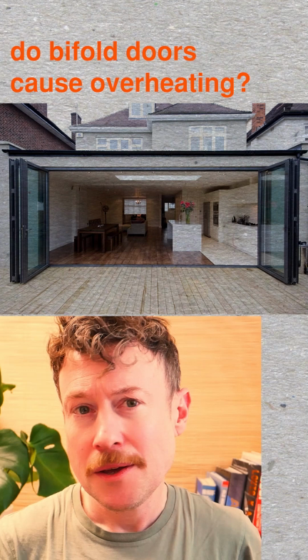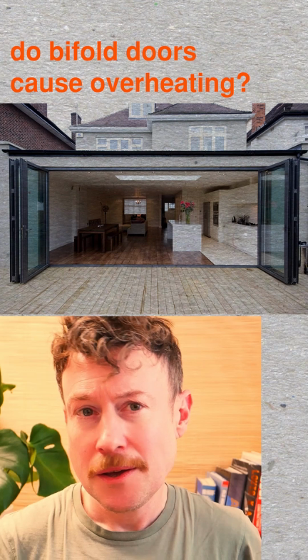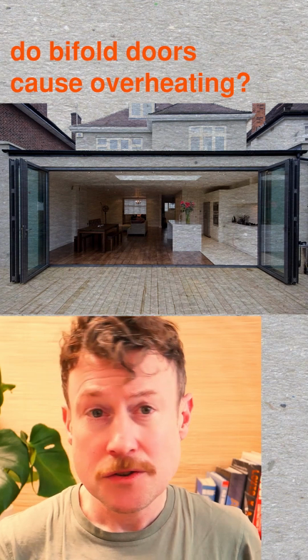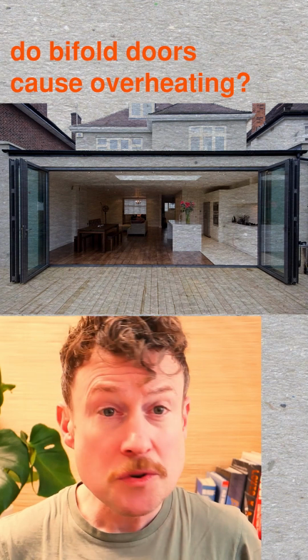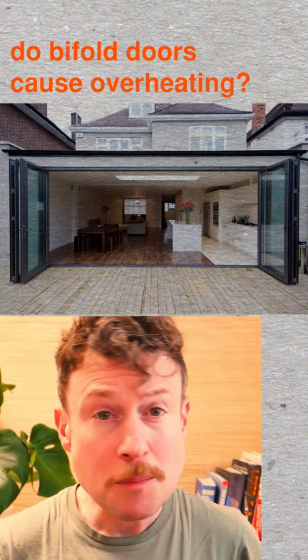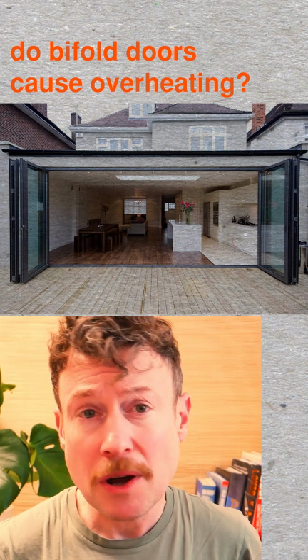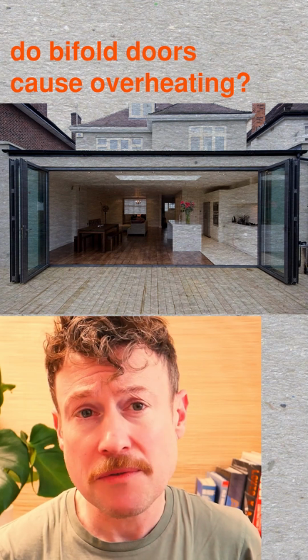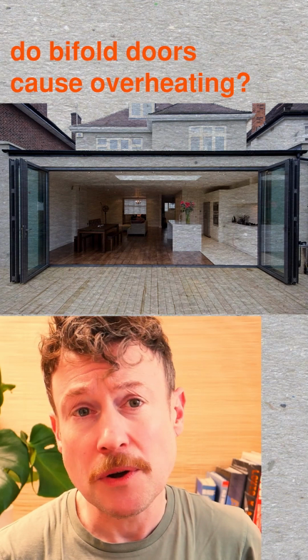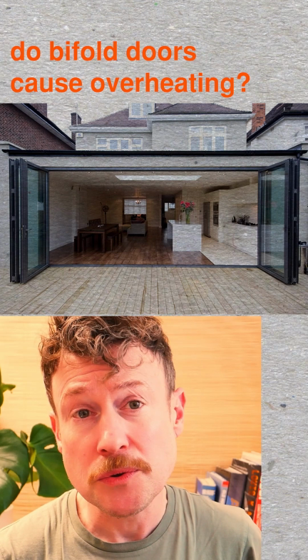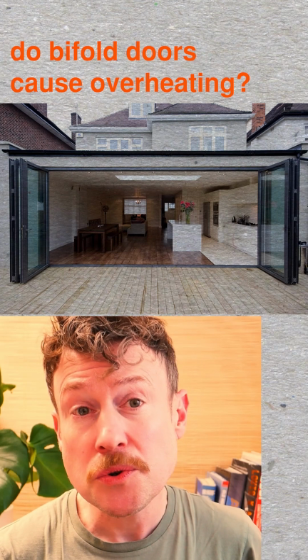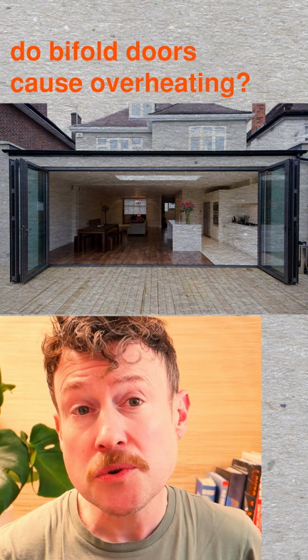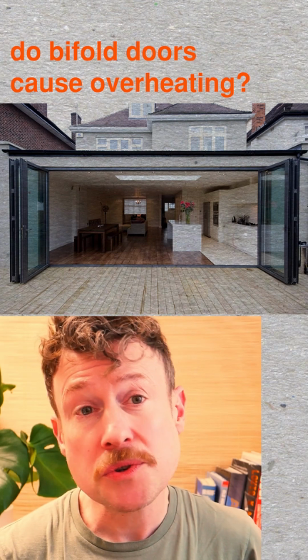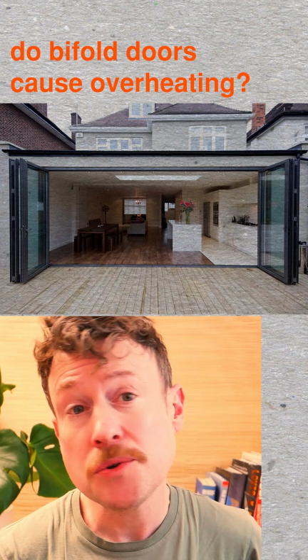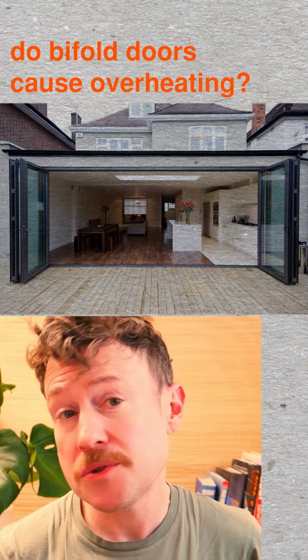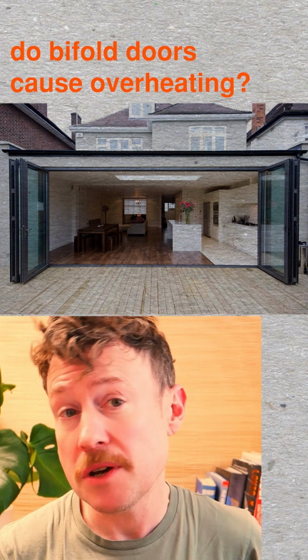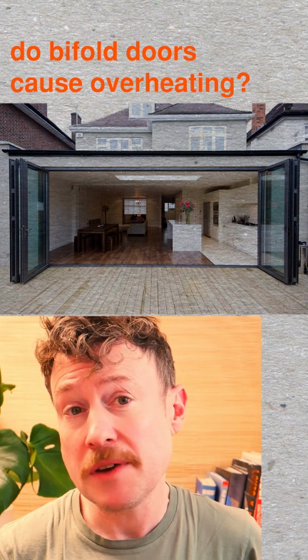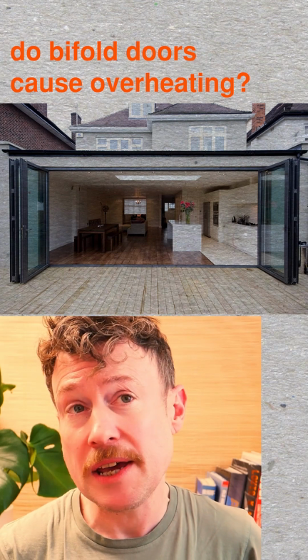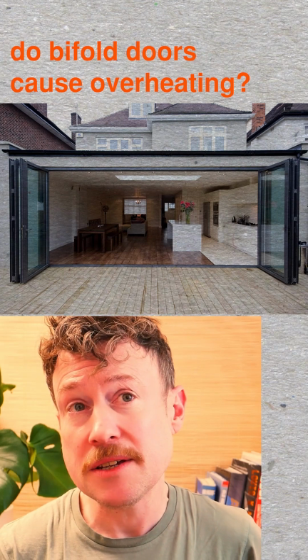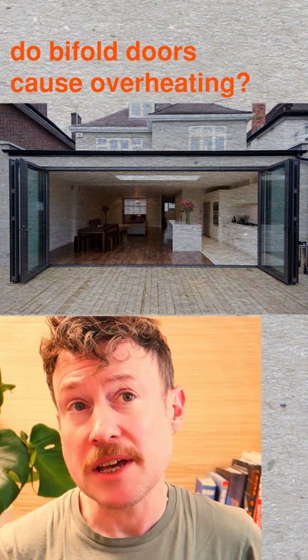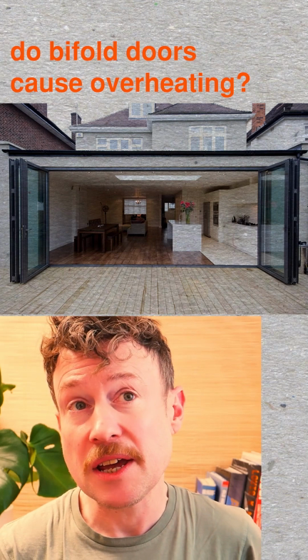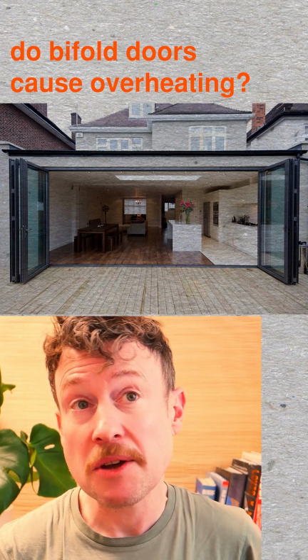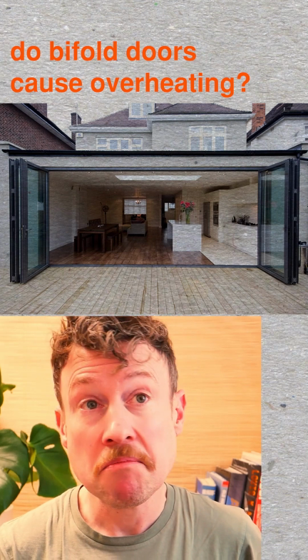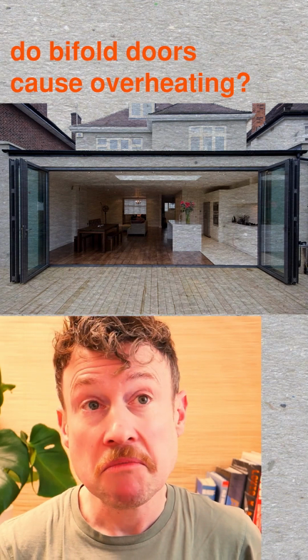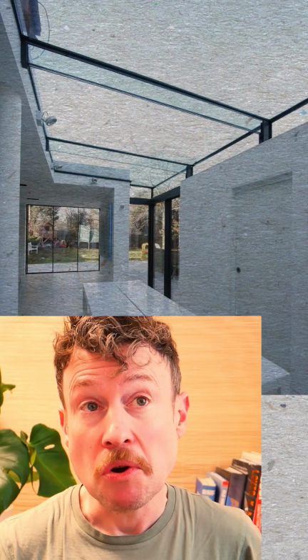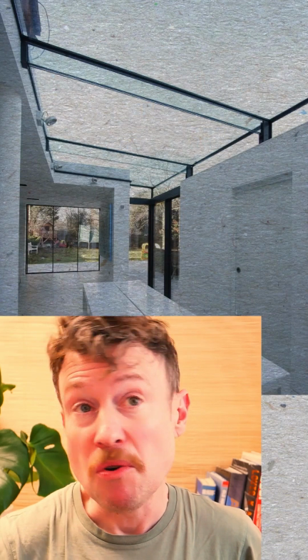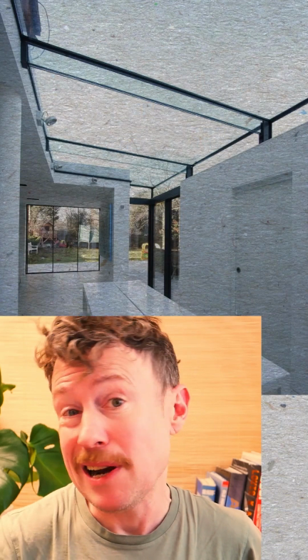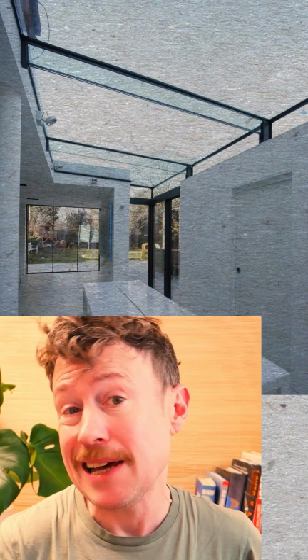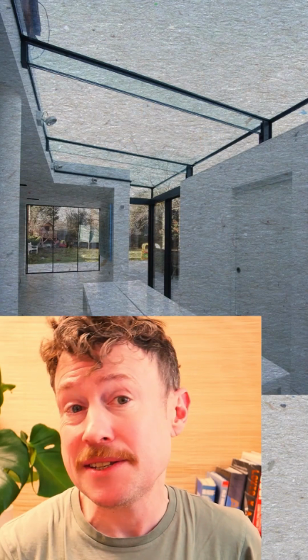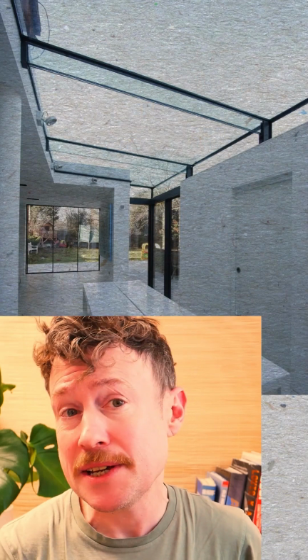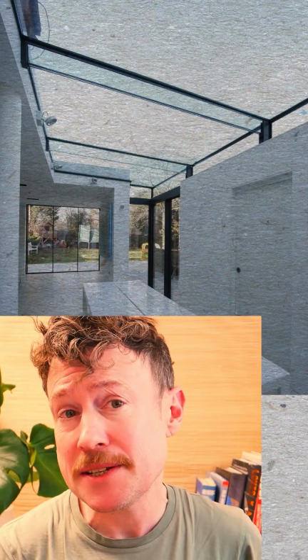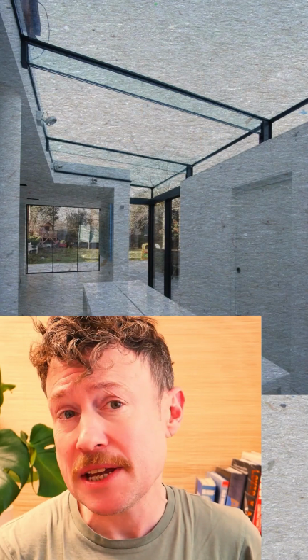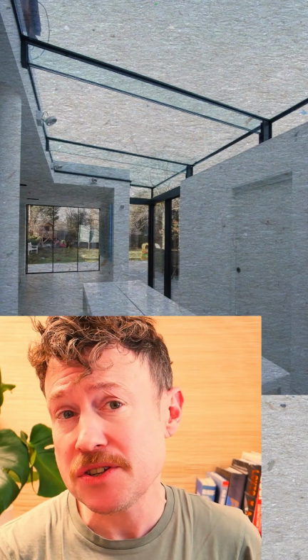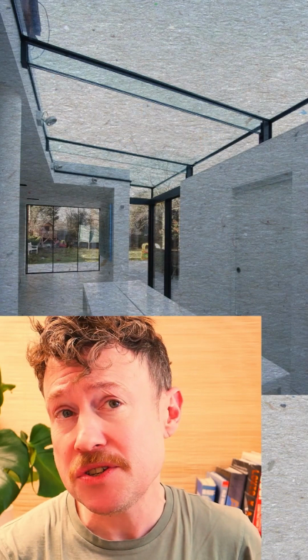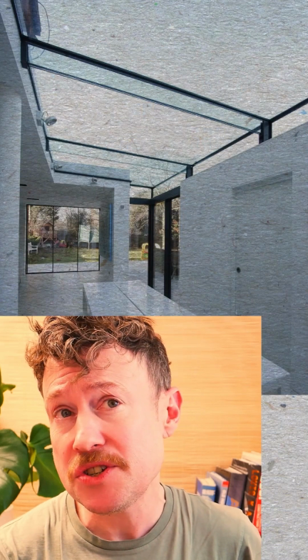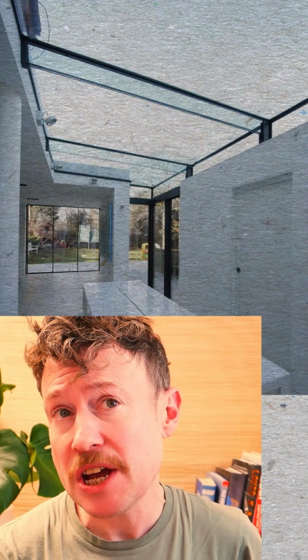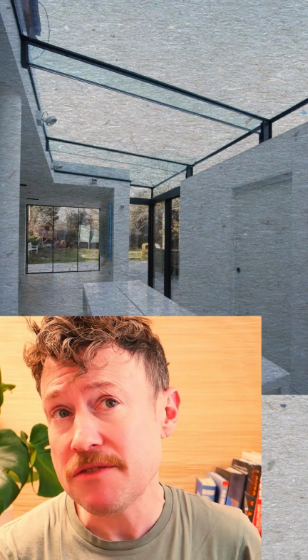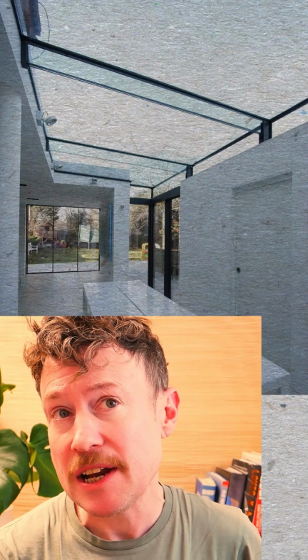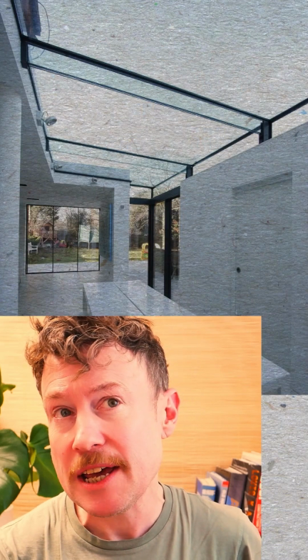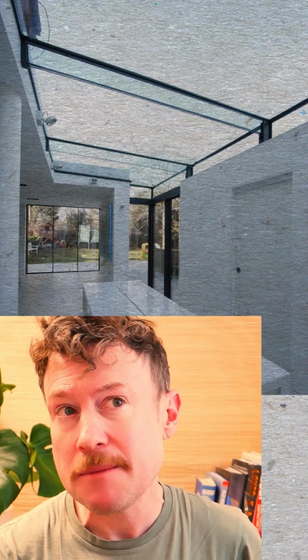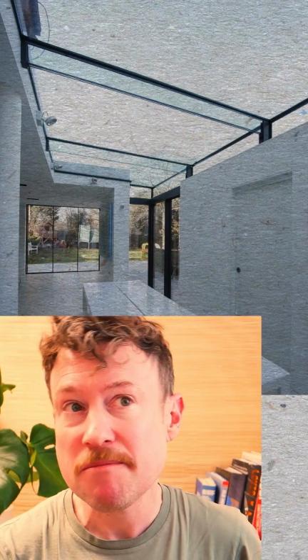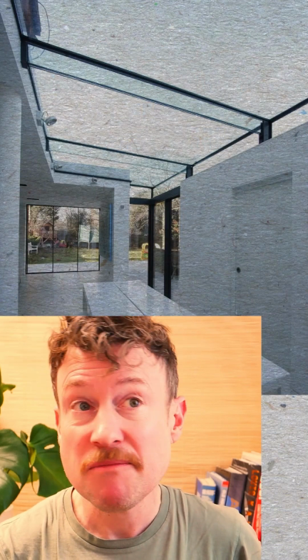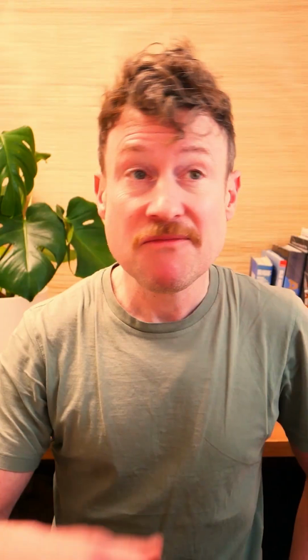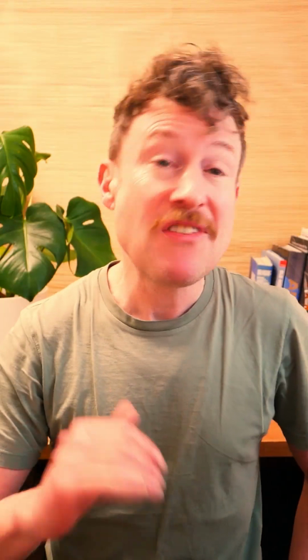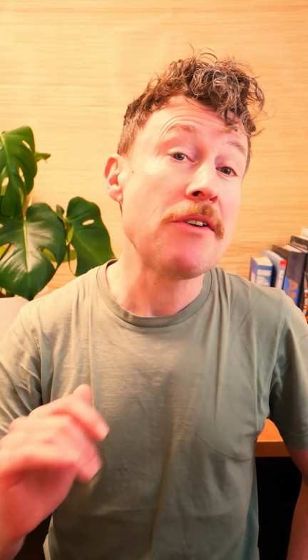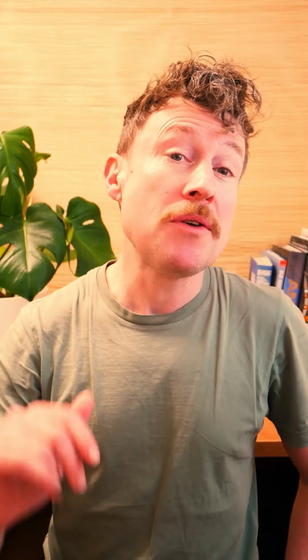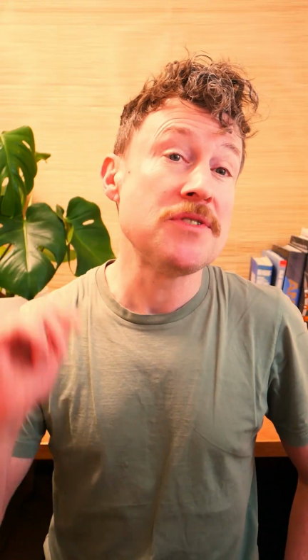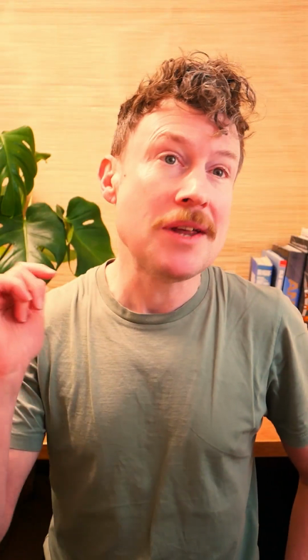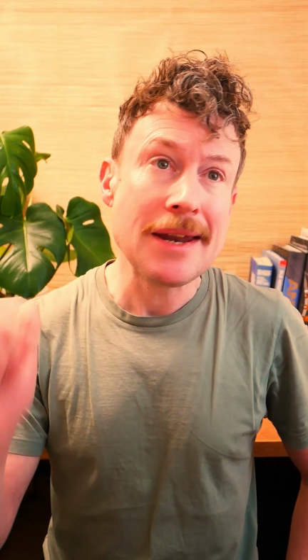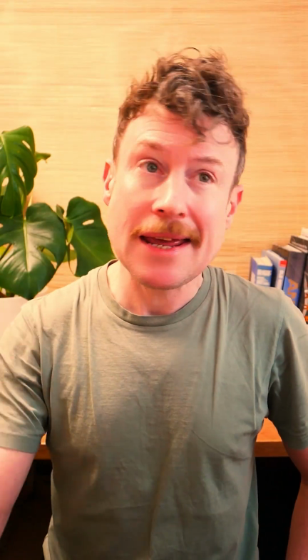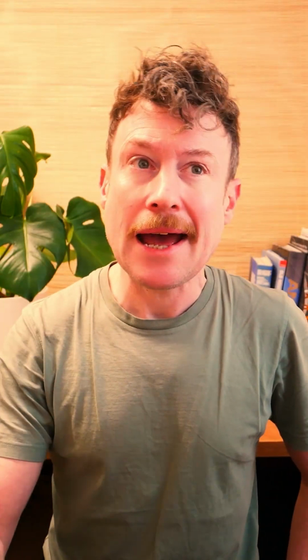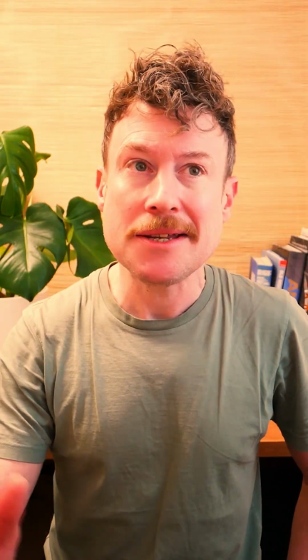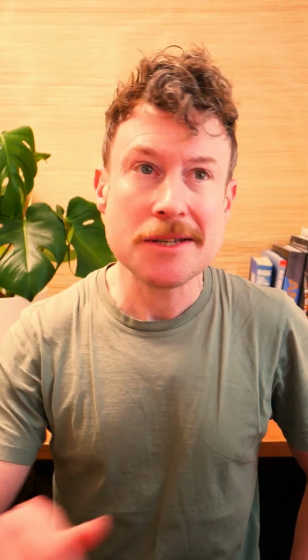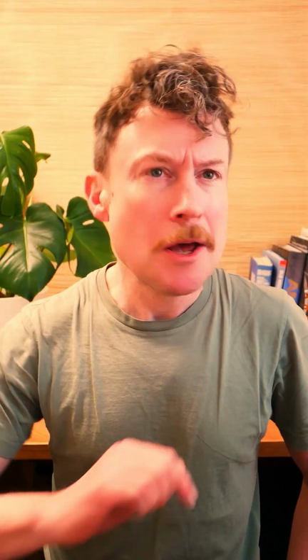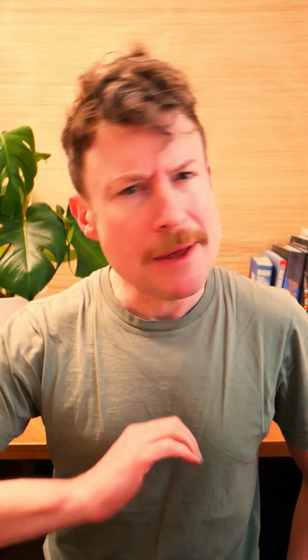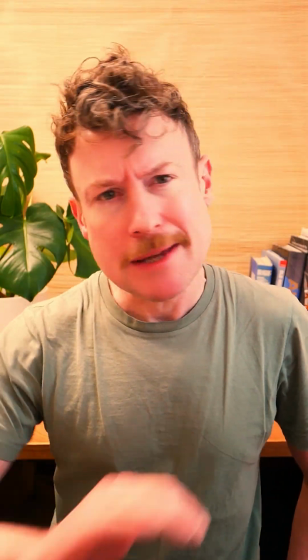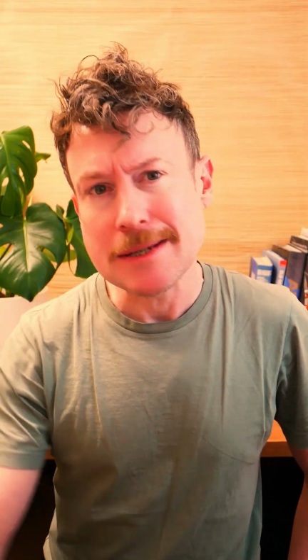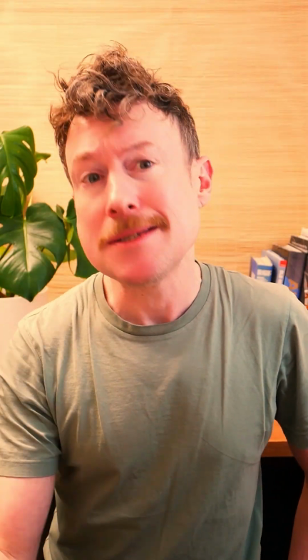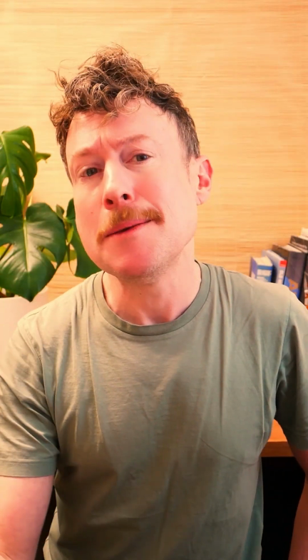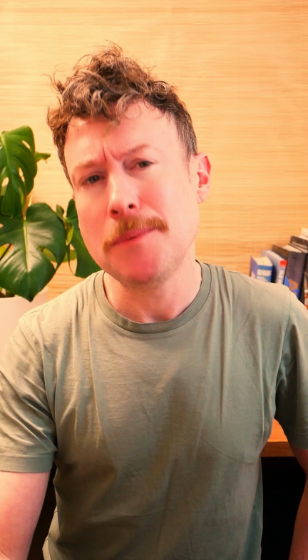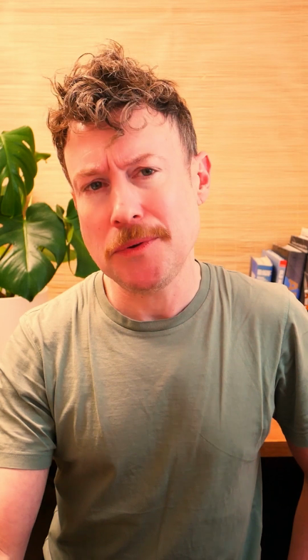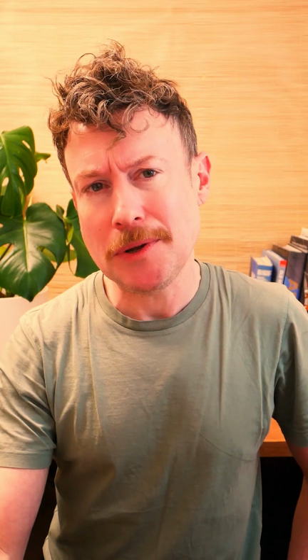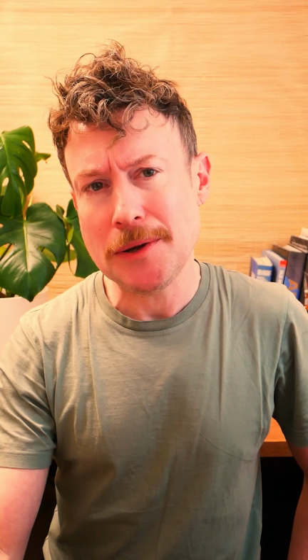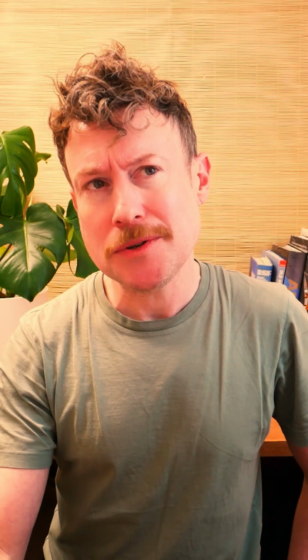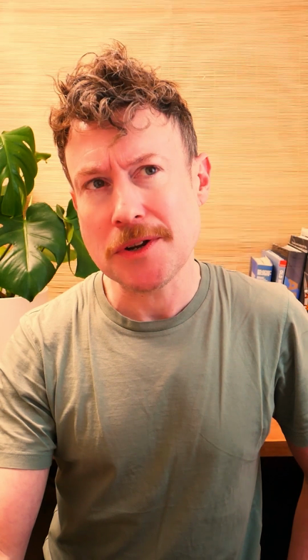Do bifold doors cause overheating? Or glassy extensions generally? Very often, yes — but there's a simple solution.